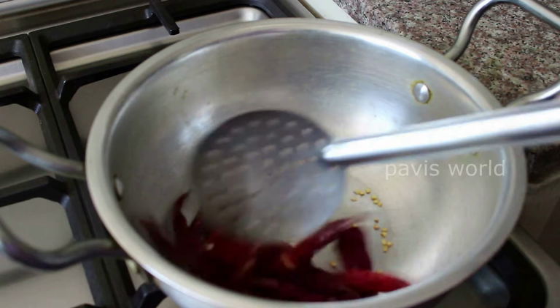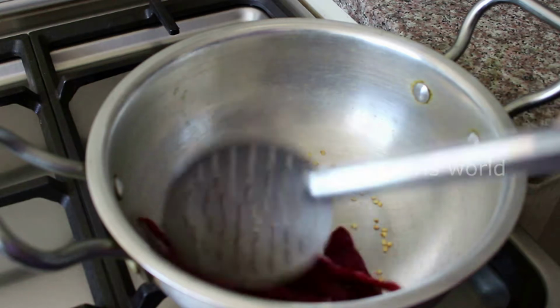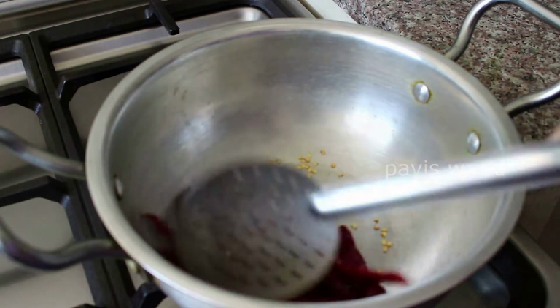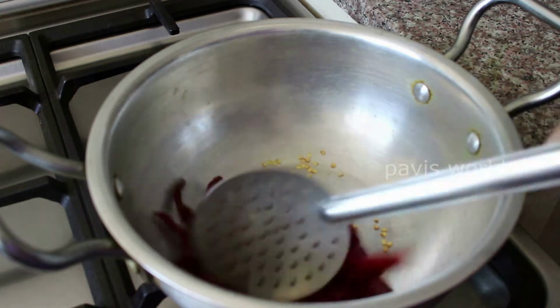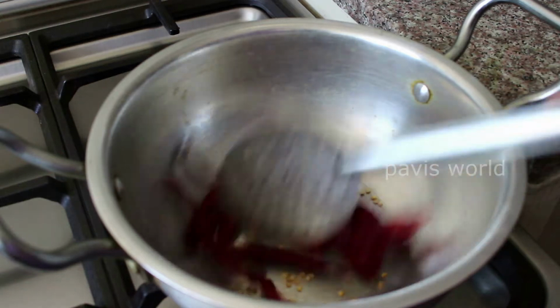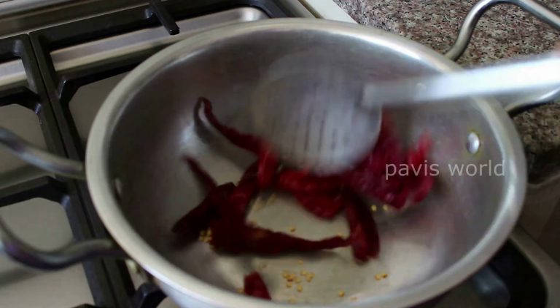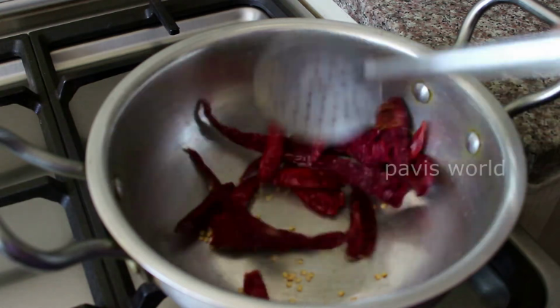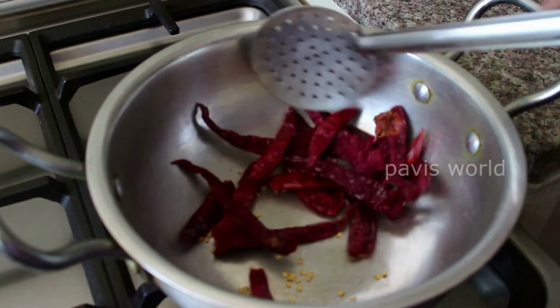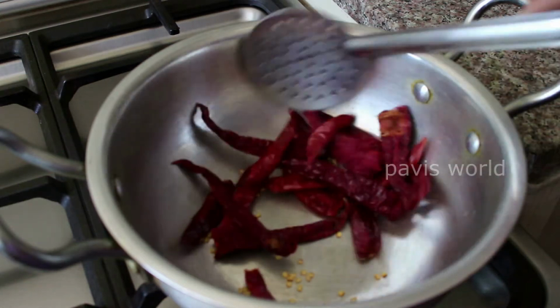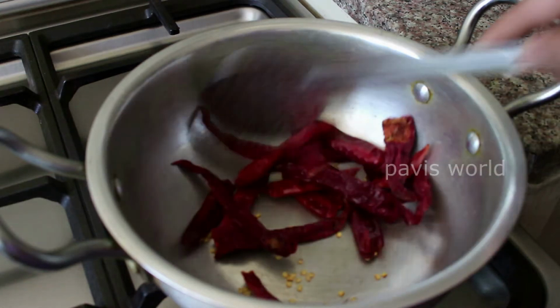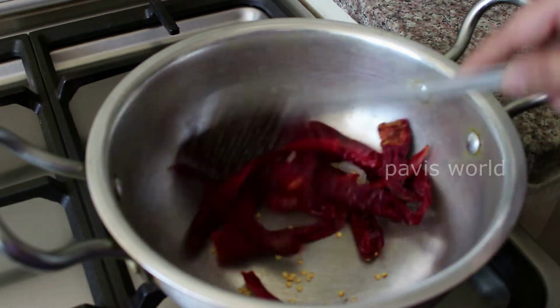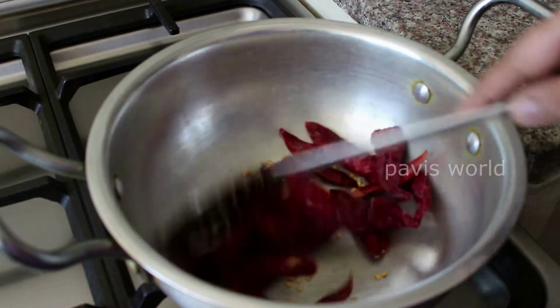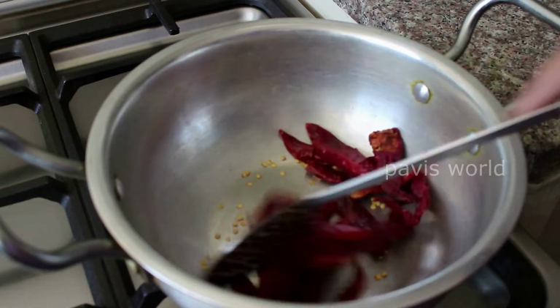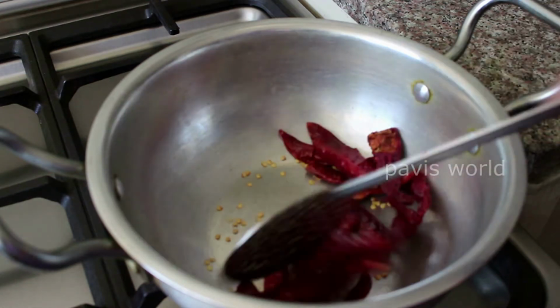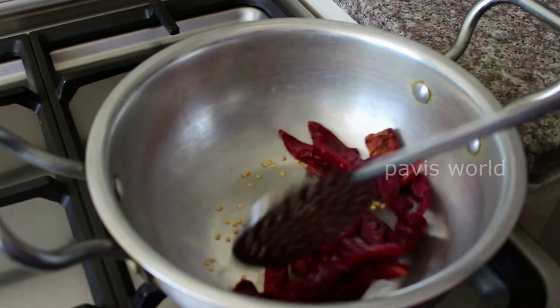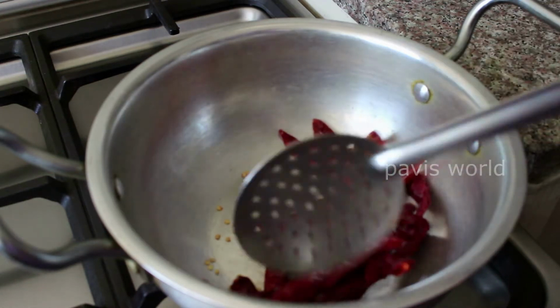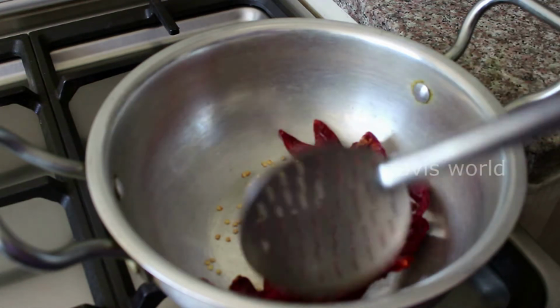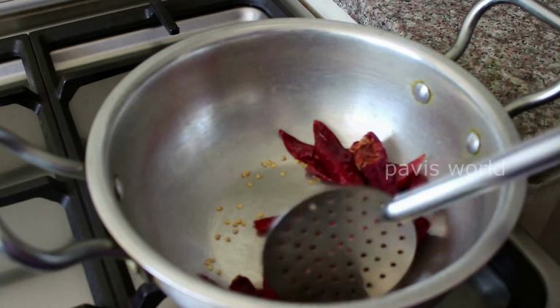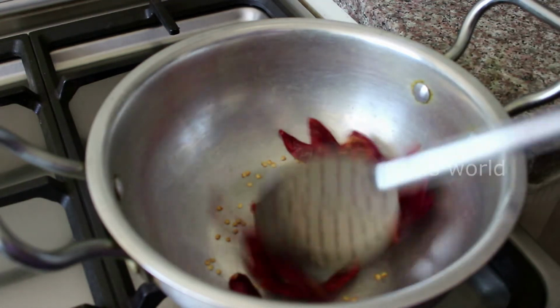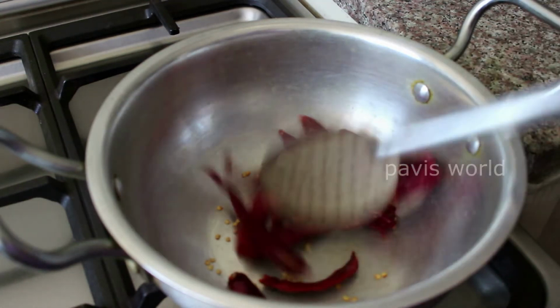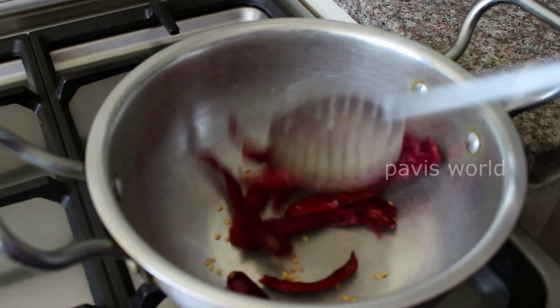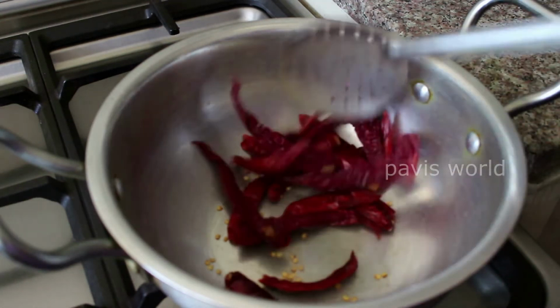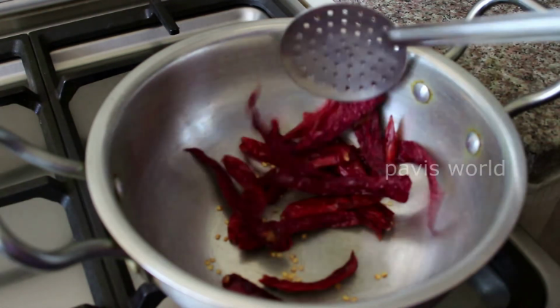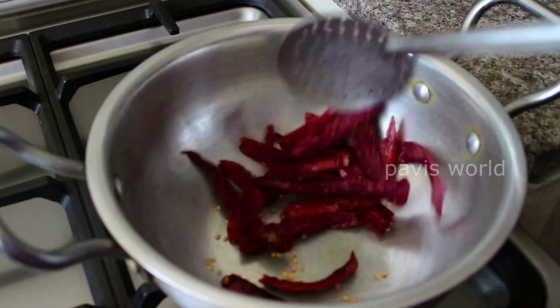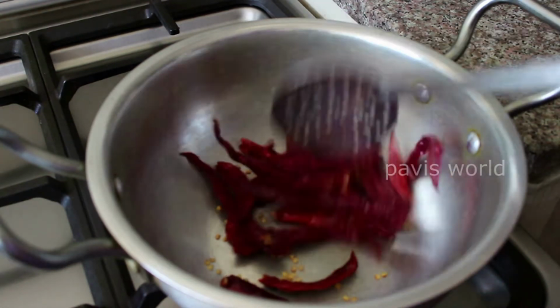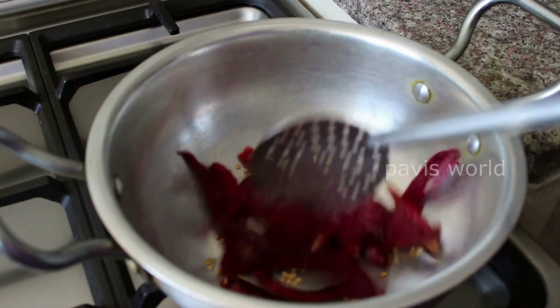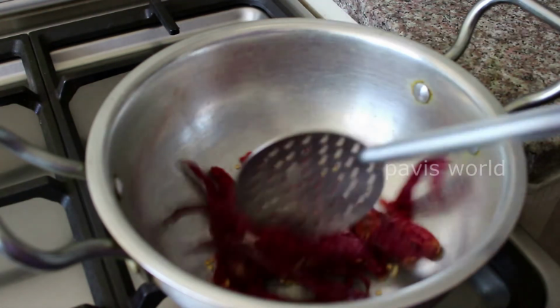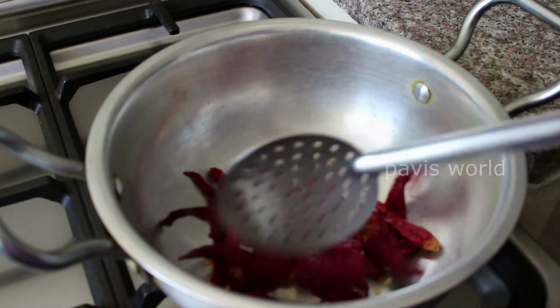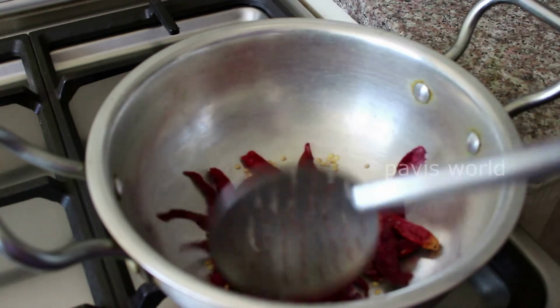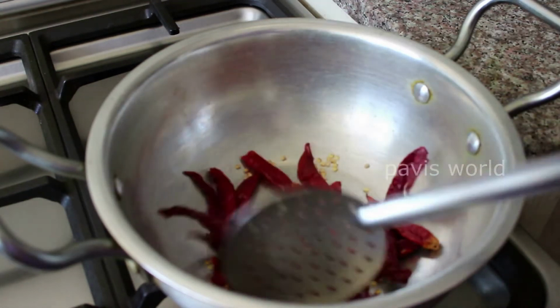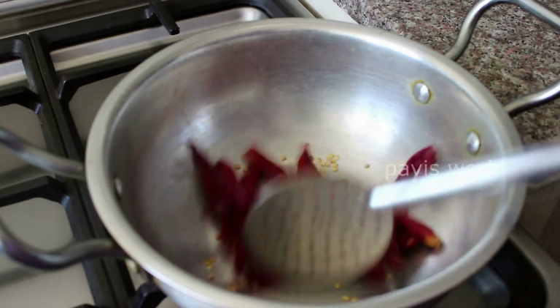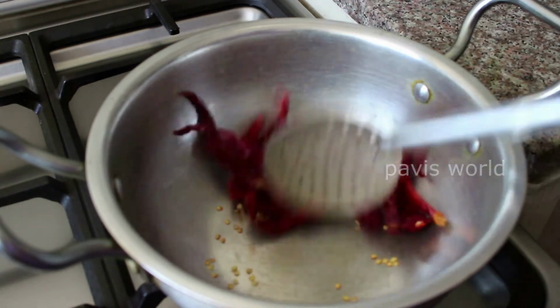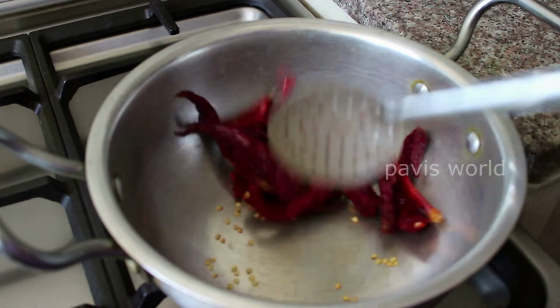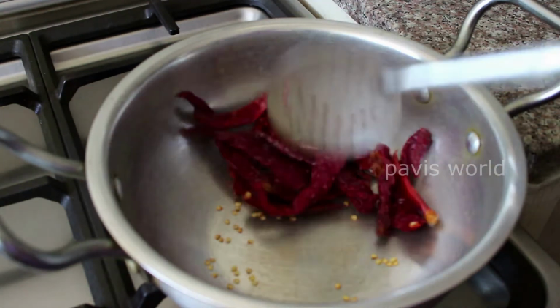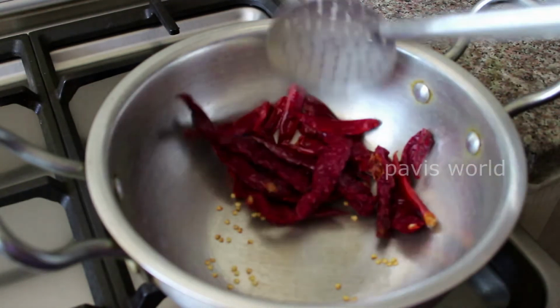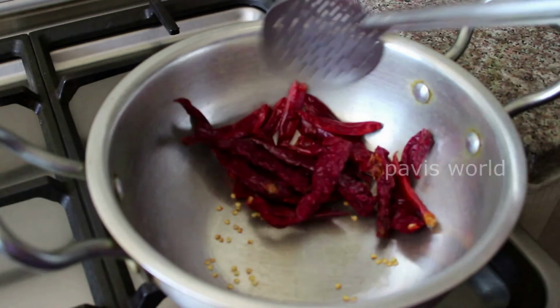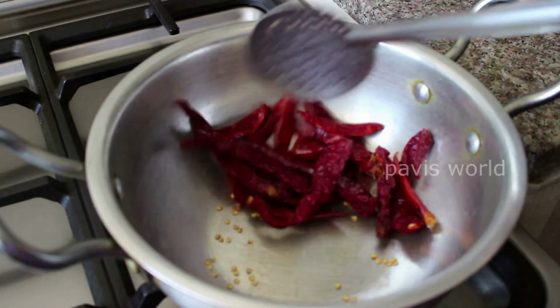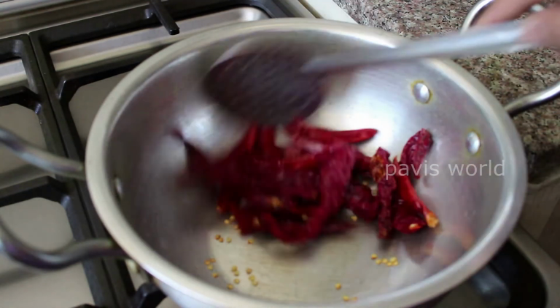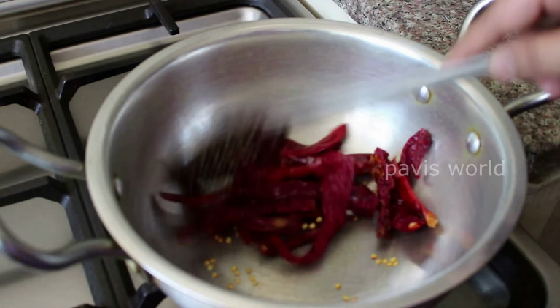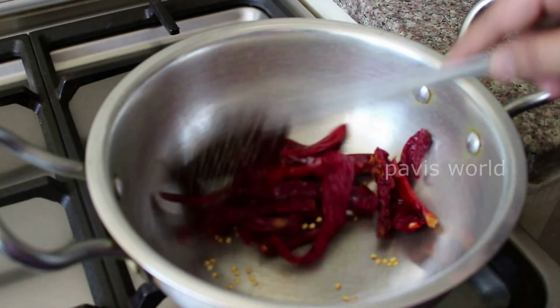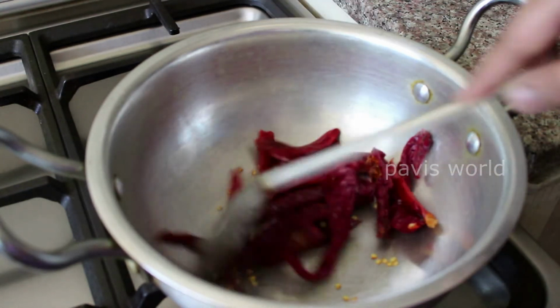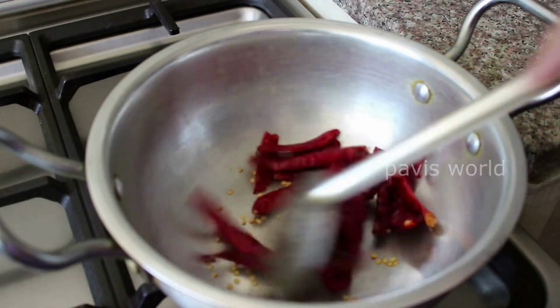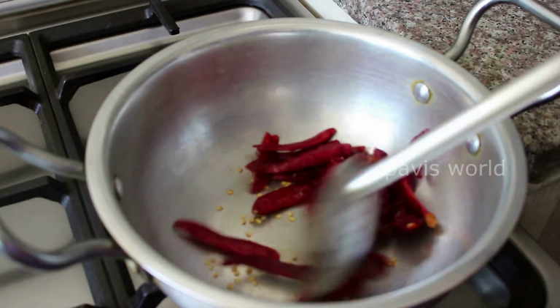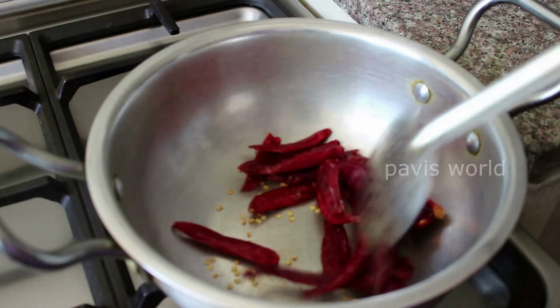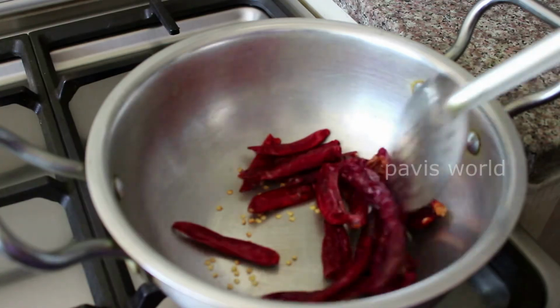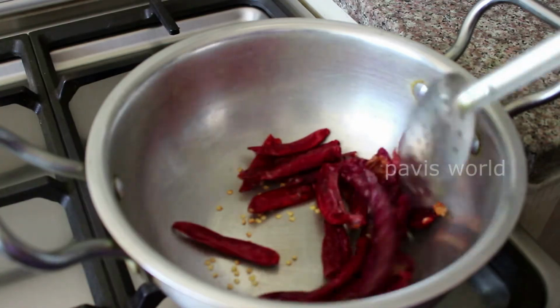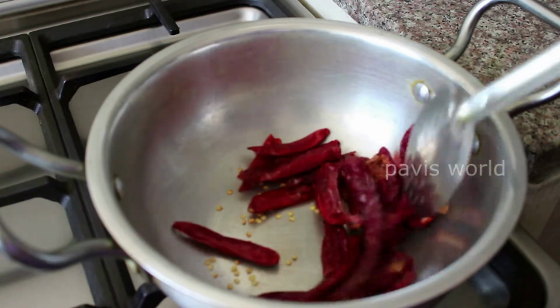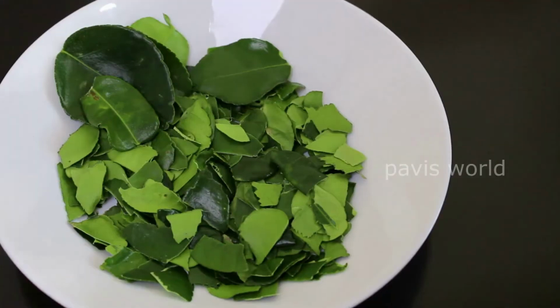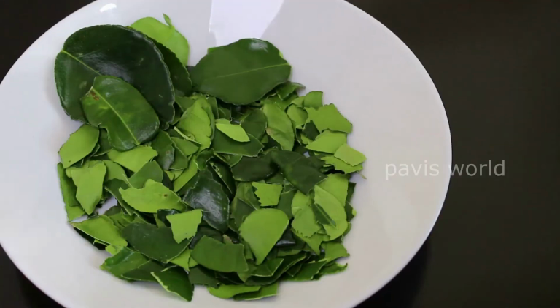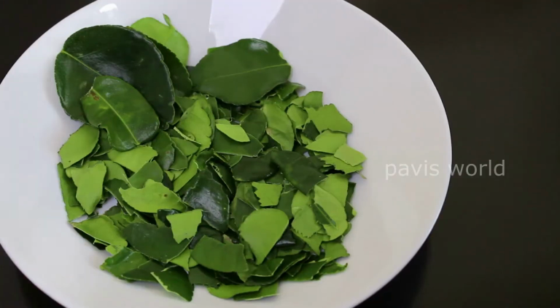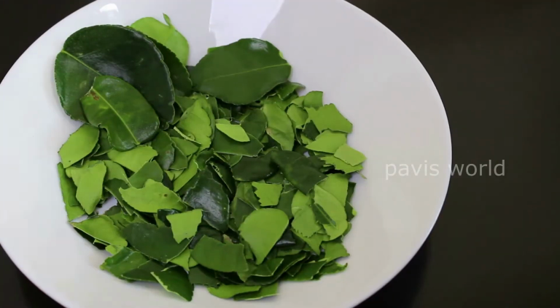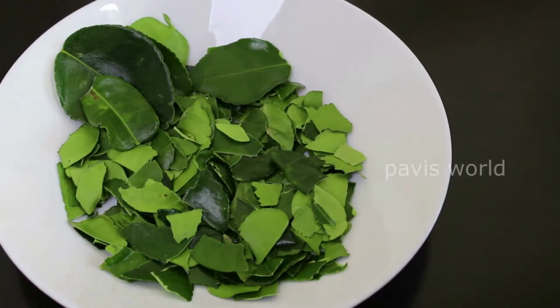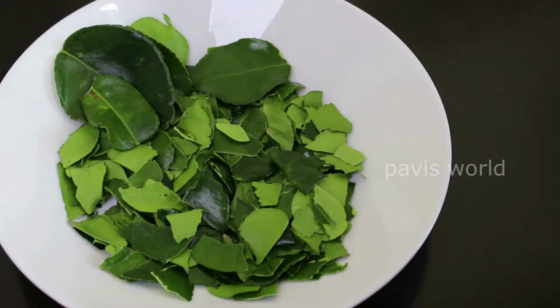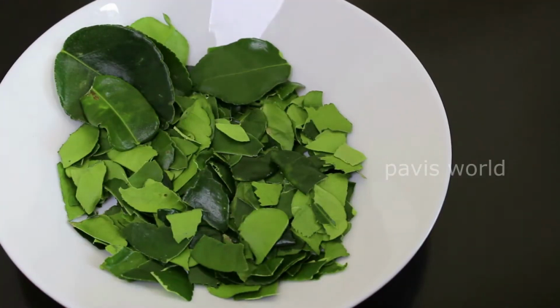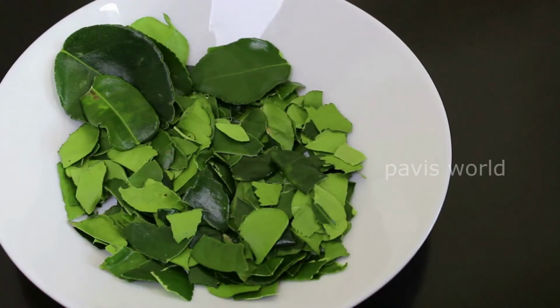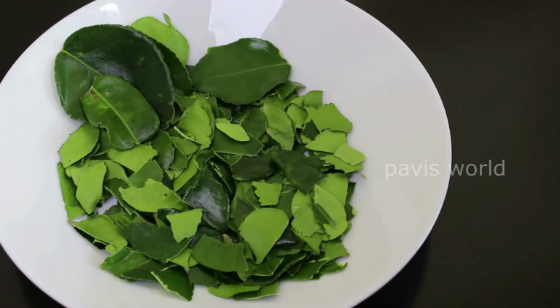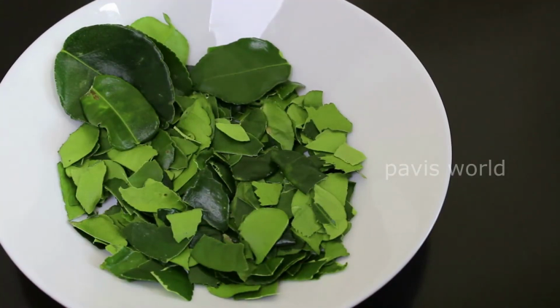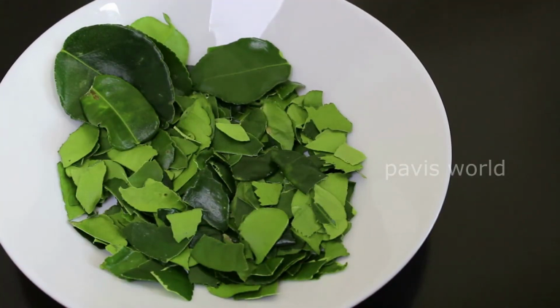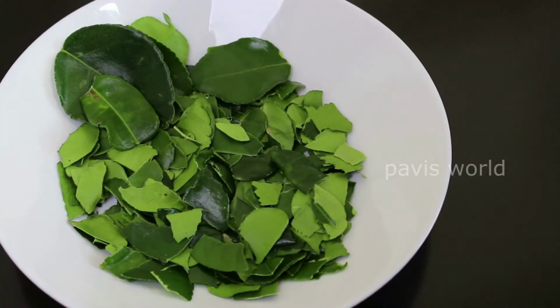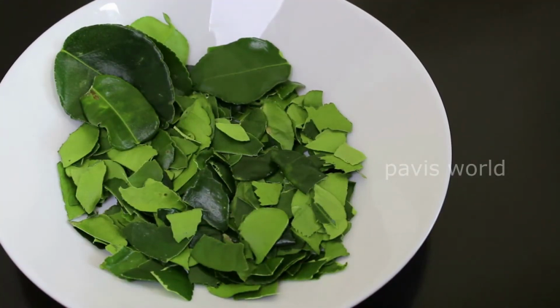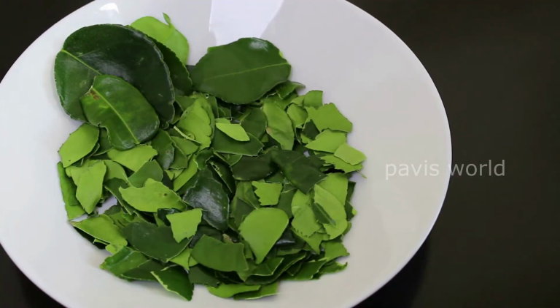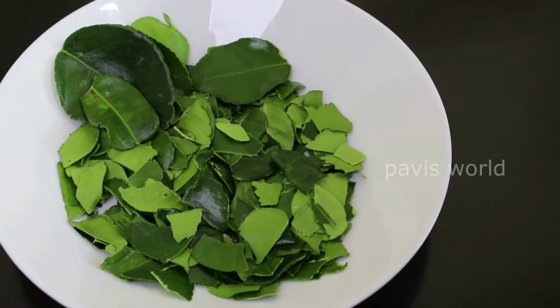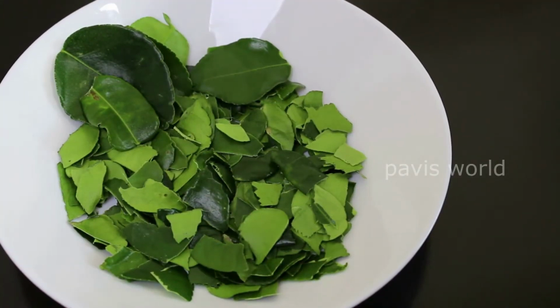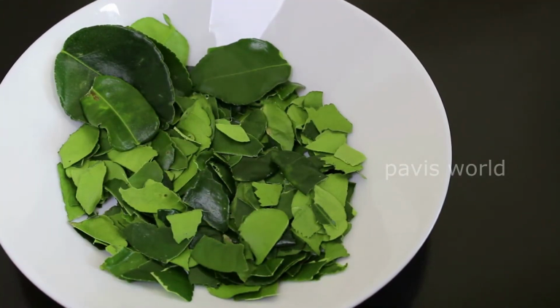Welcome to Pavee's World. This is my recipe. It's a good recipe.